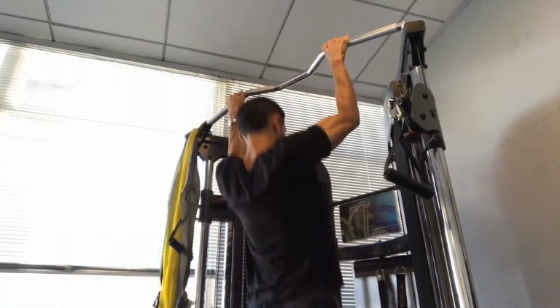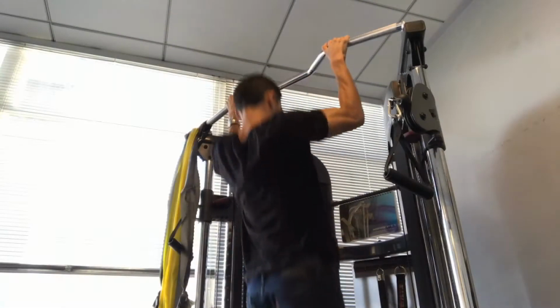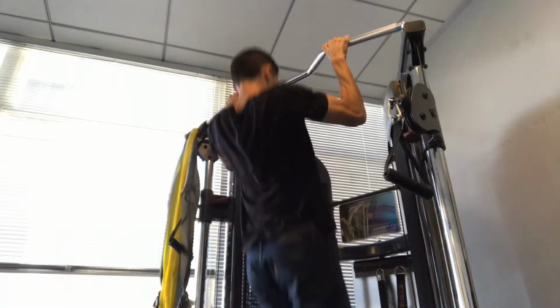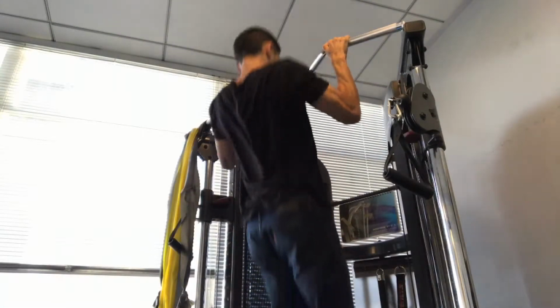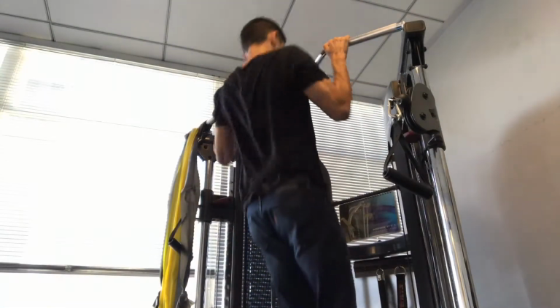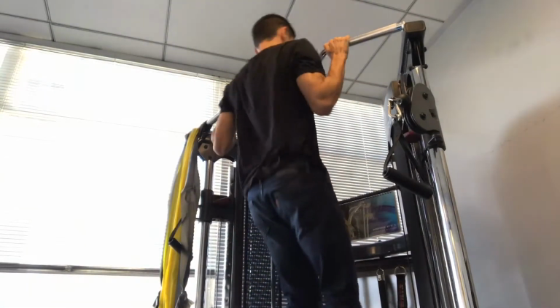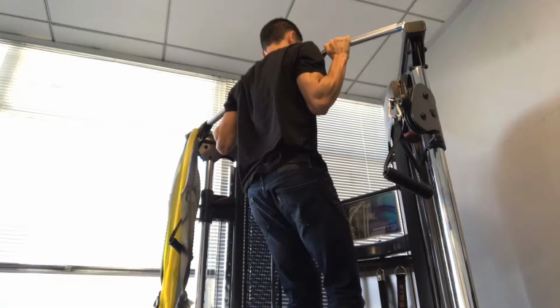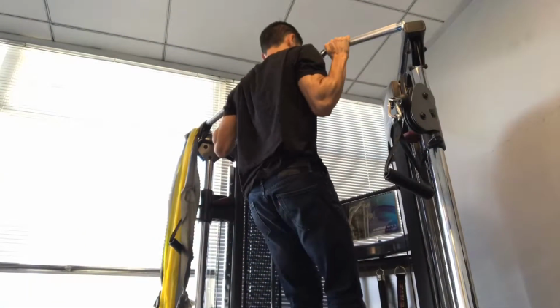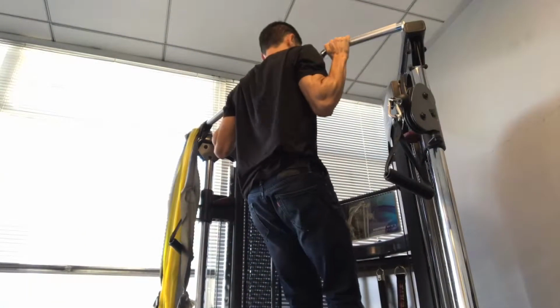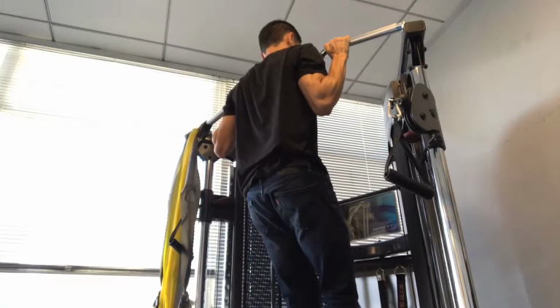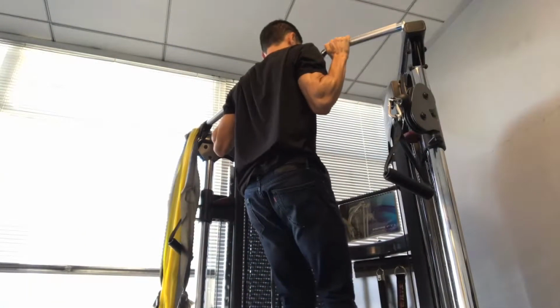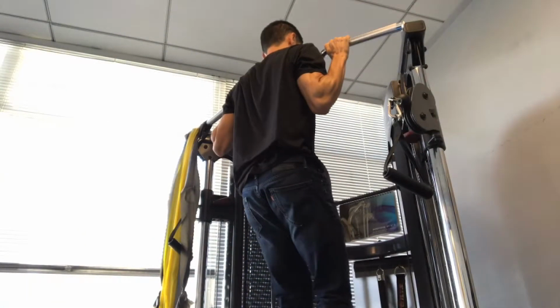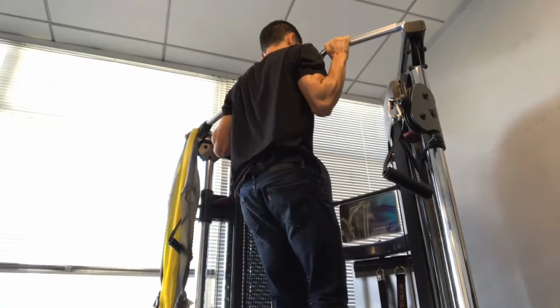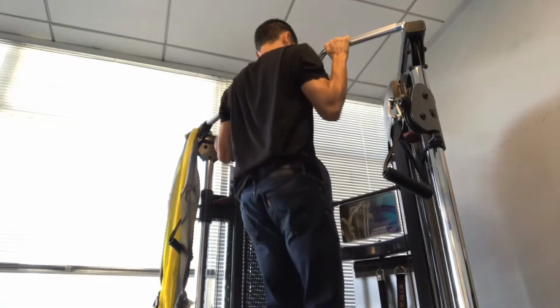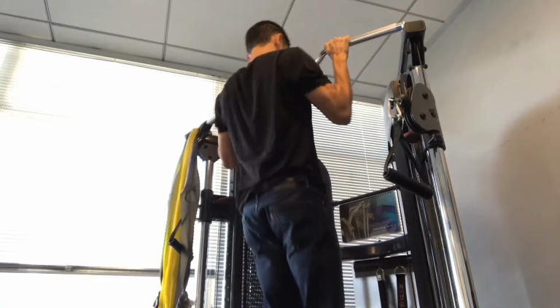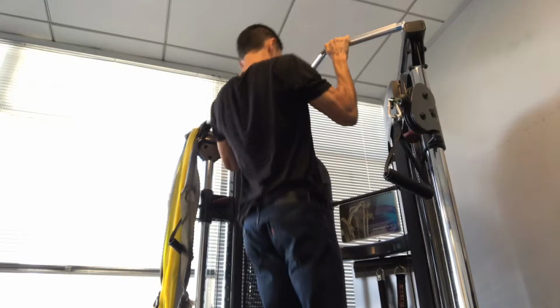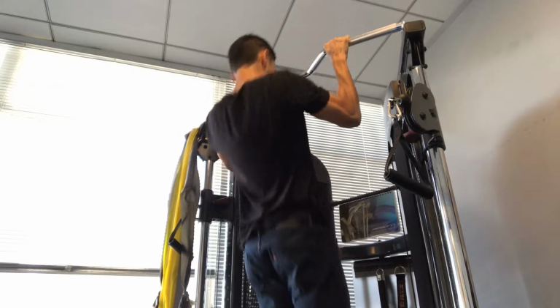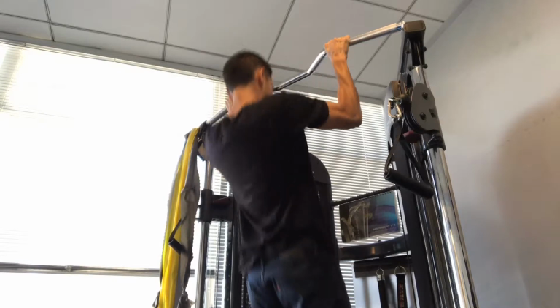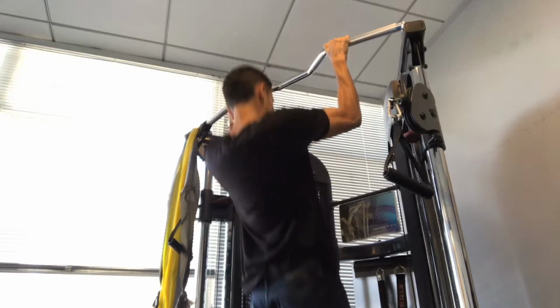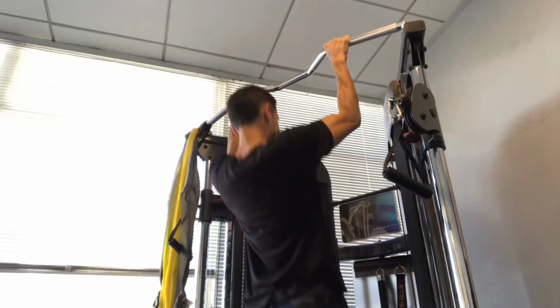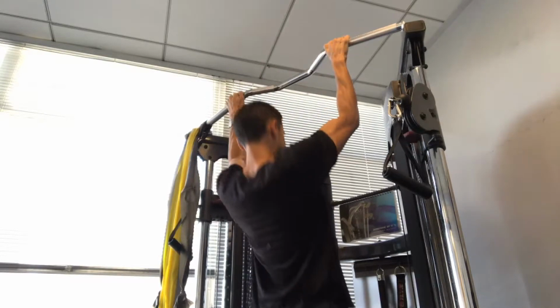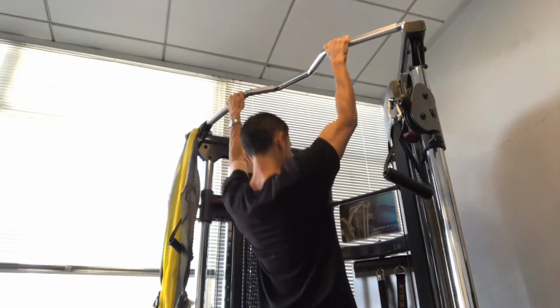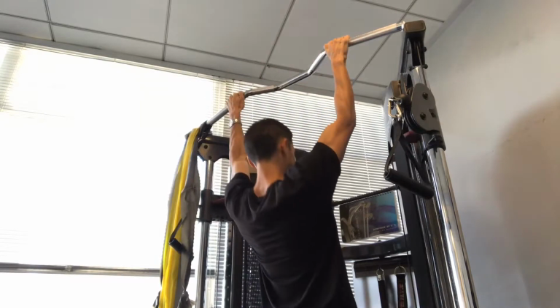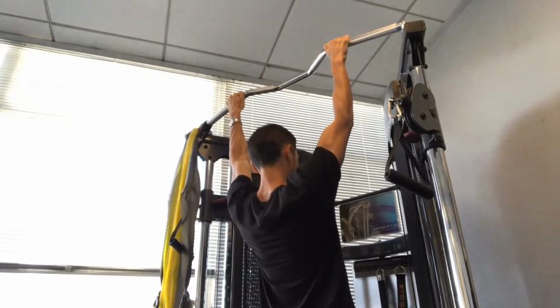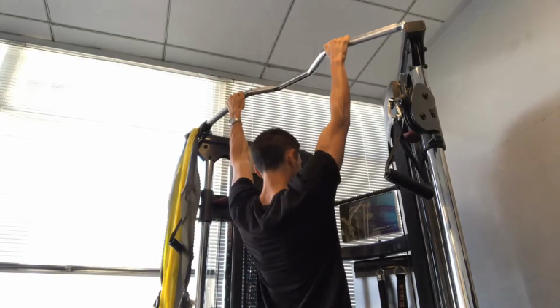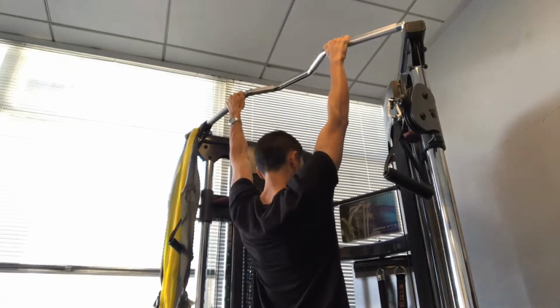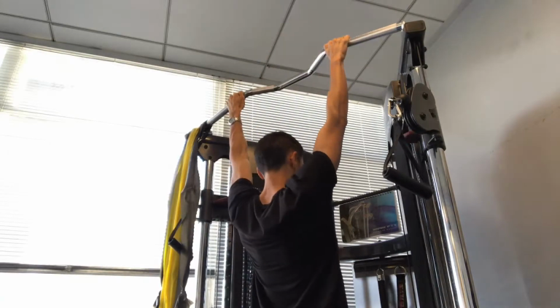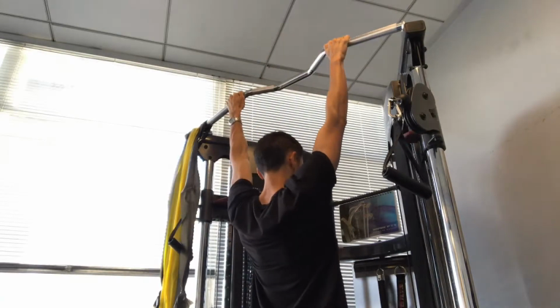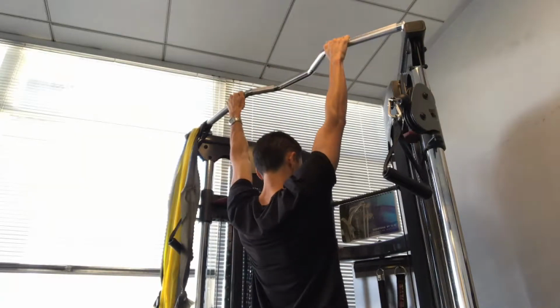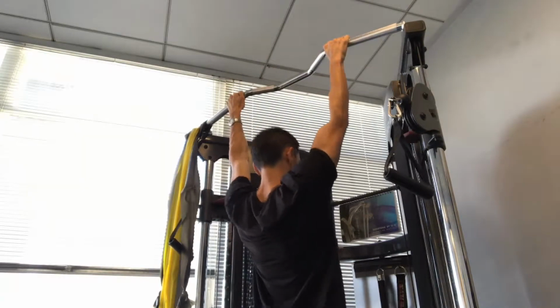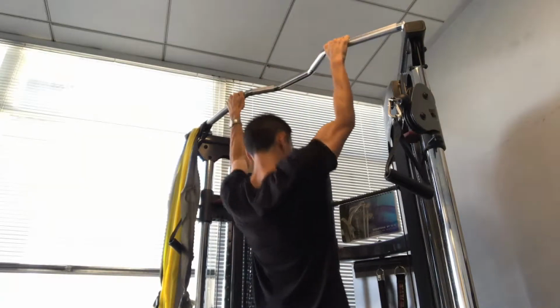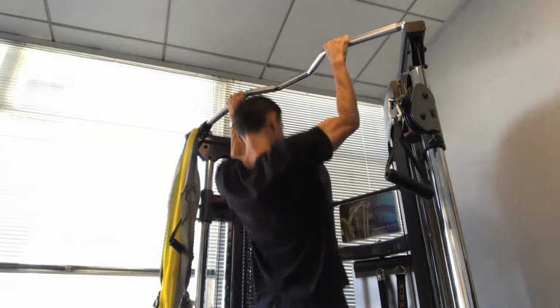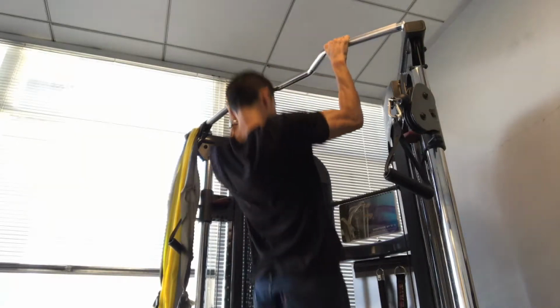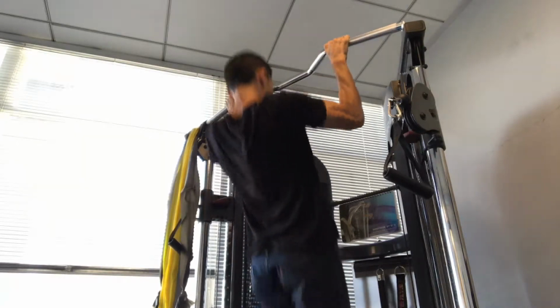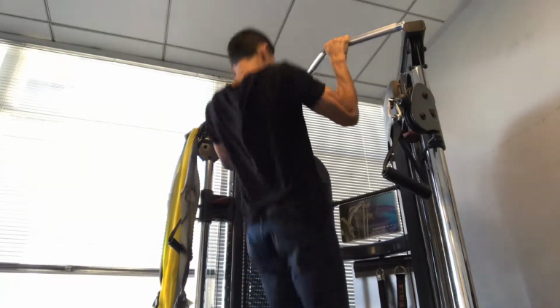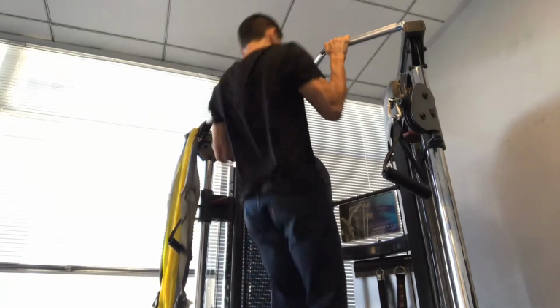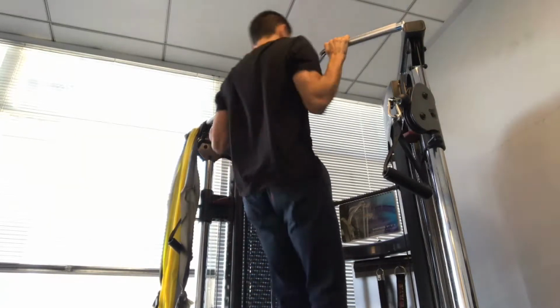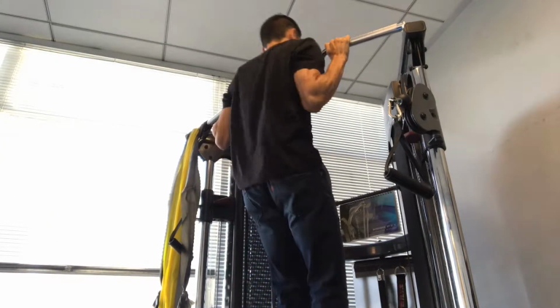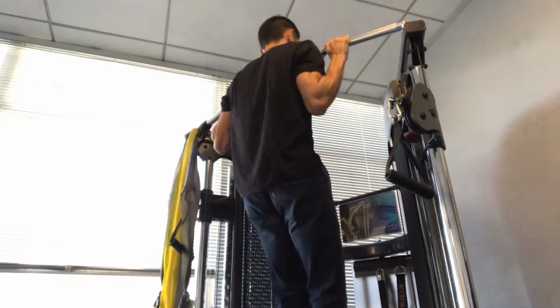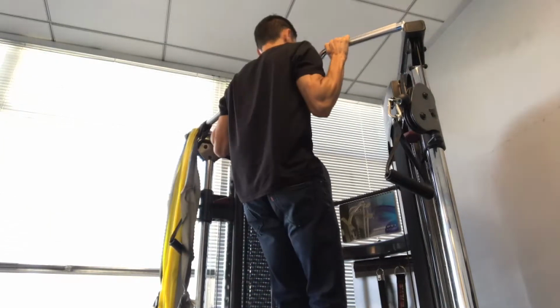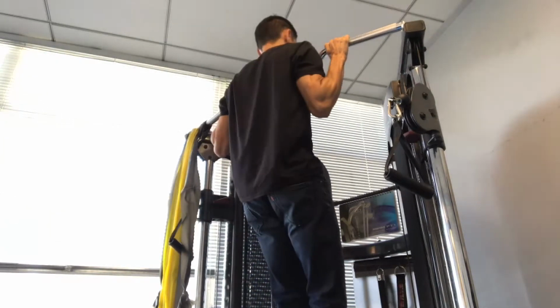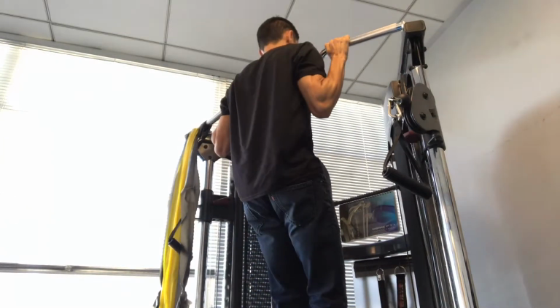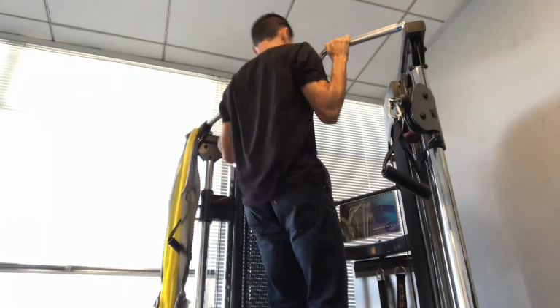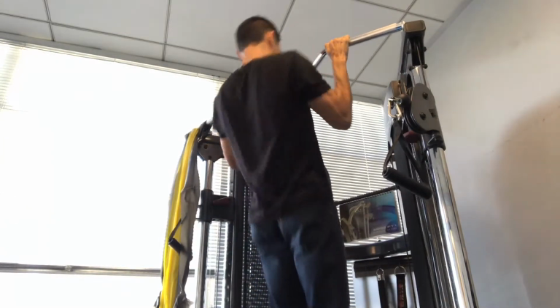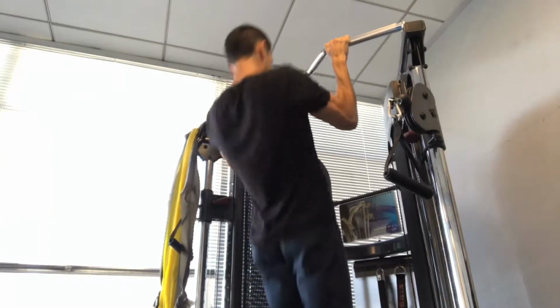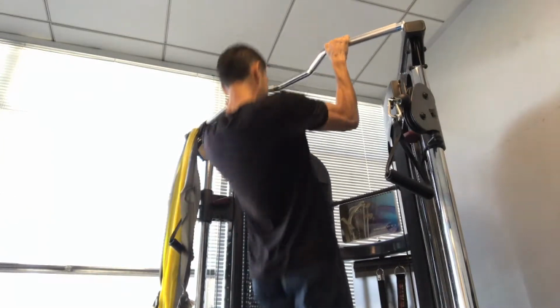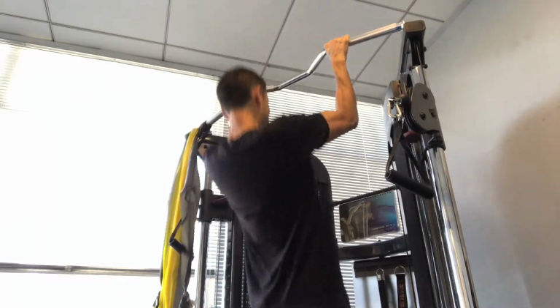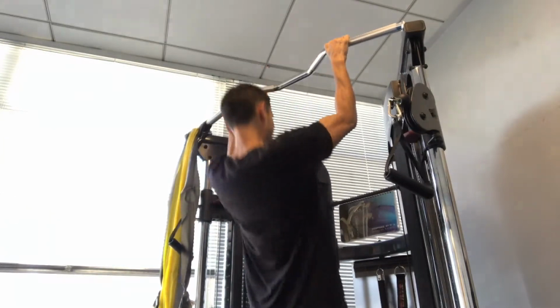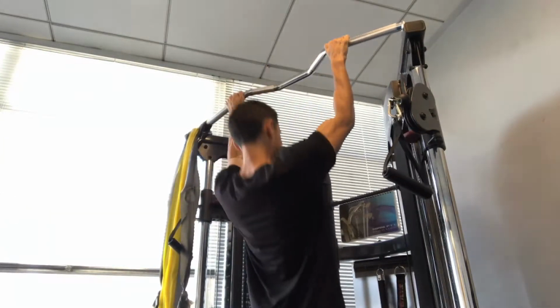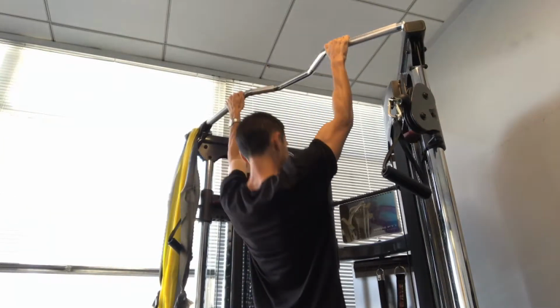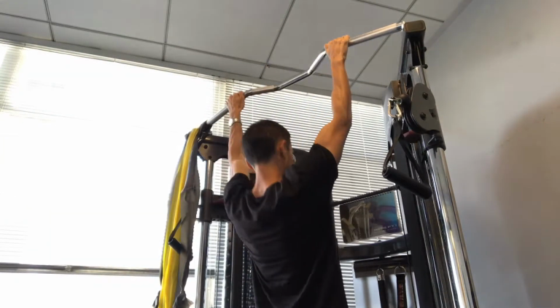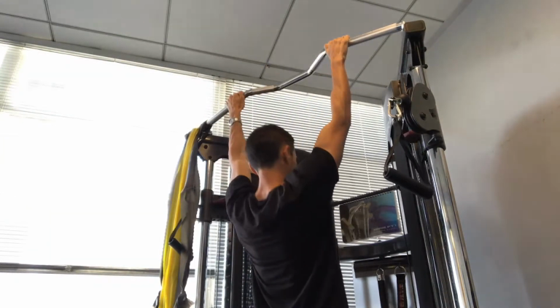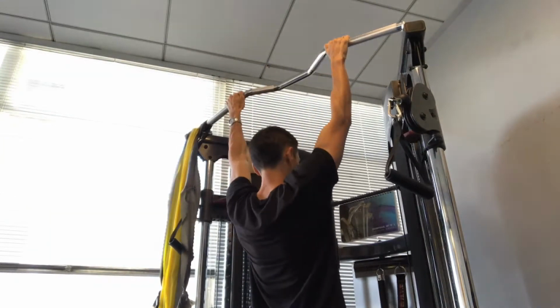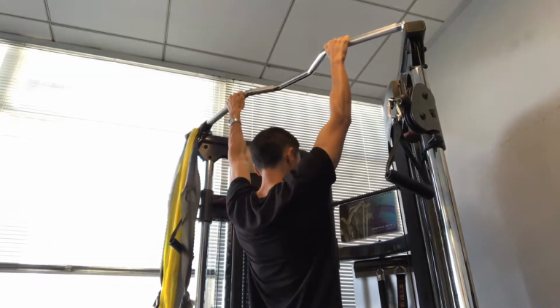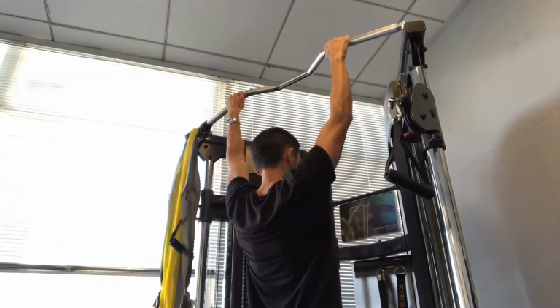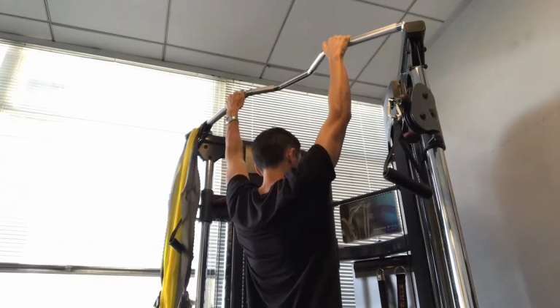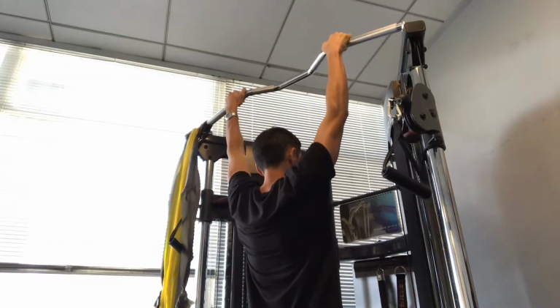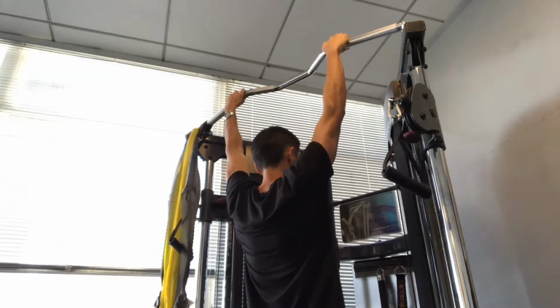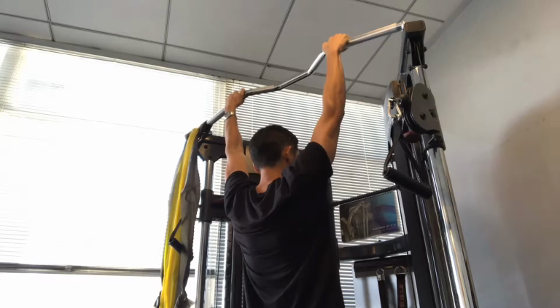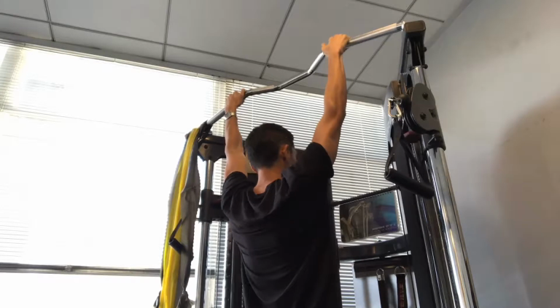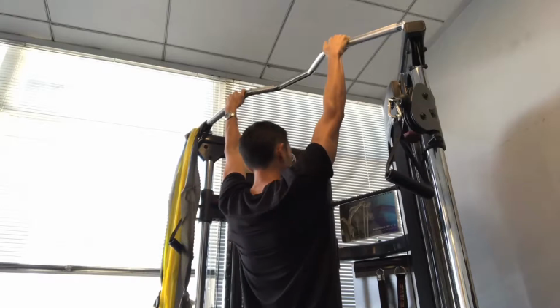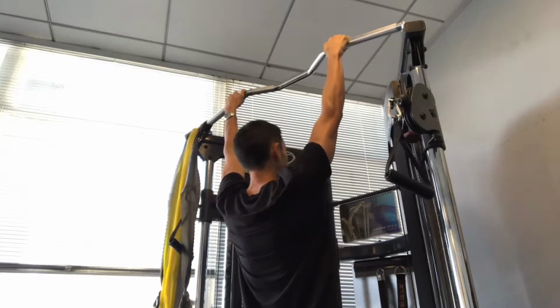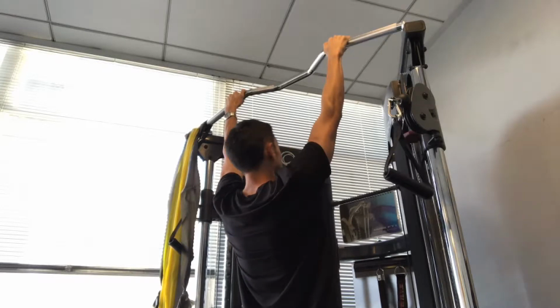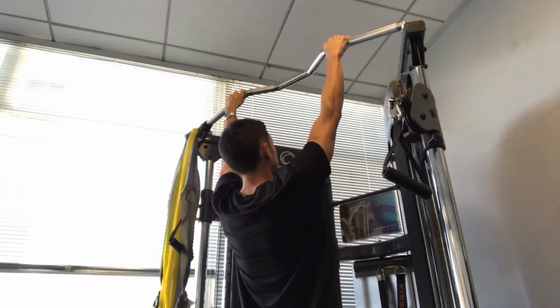Here it is with poor form. As I come up, I thrust my shoulders forward and my neck juts out over the bar. That creates a tremendous amount of stress on my neck and shoulders.